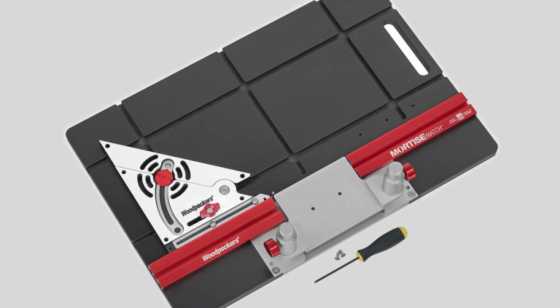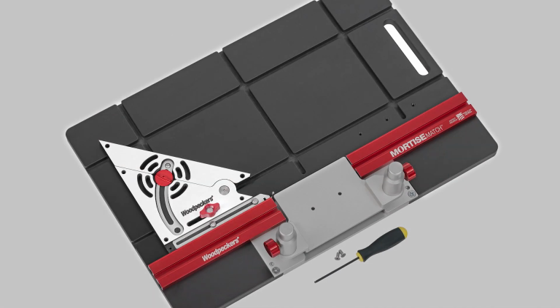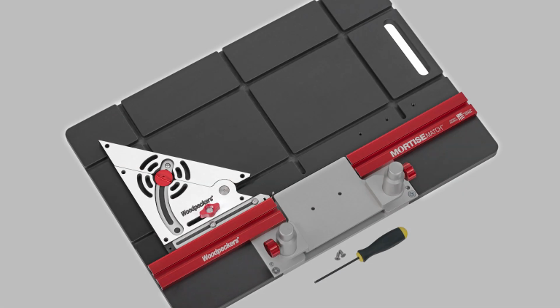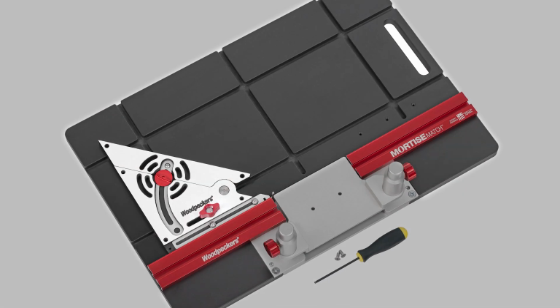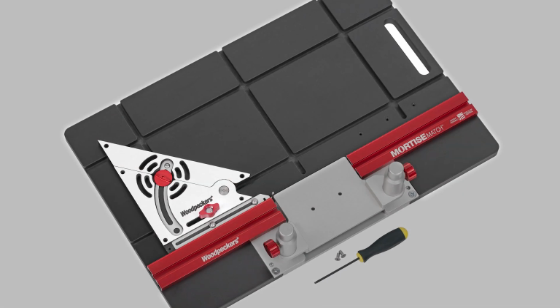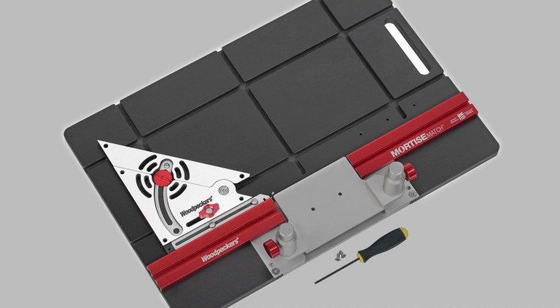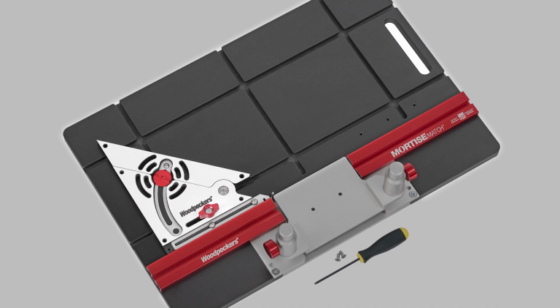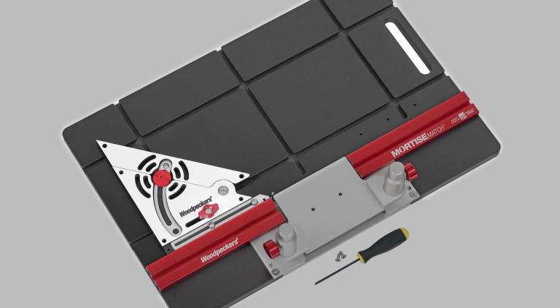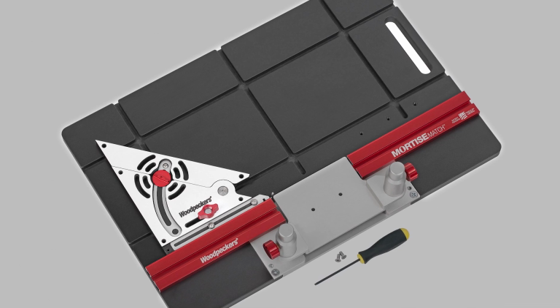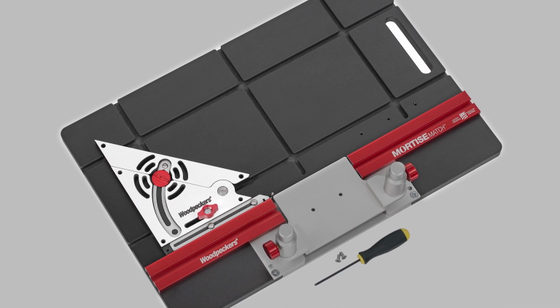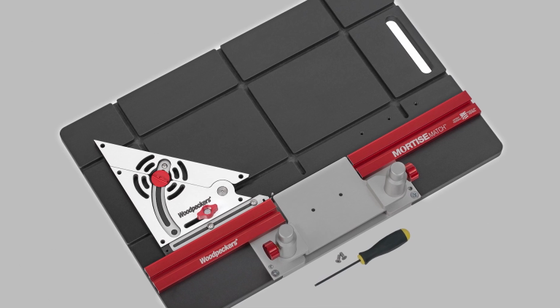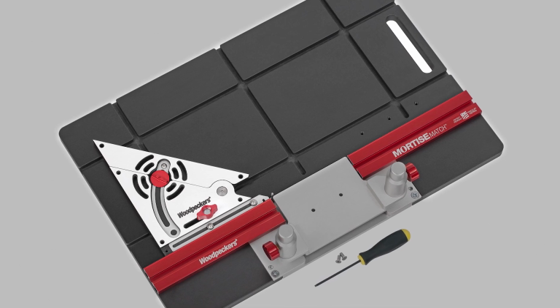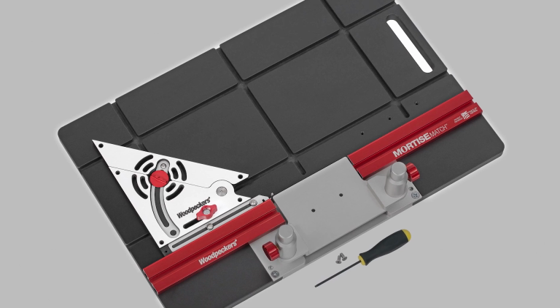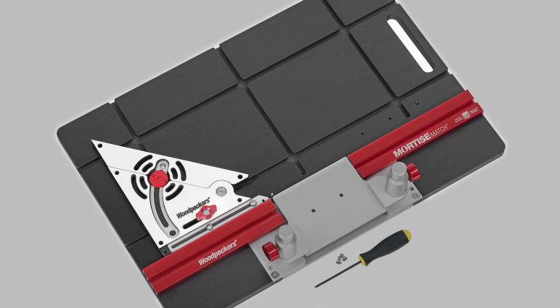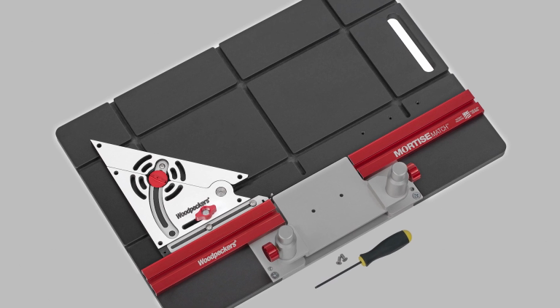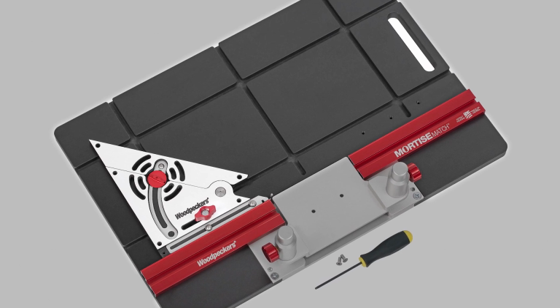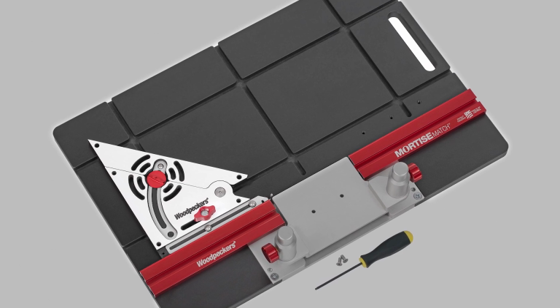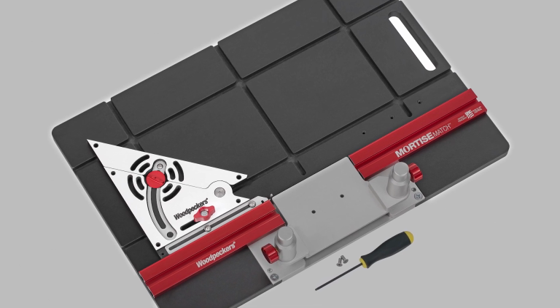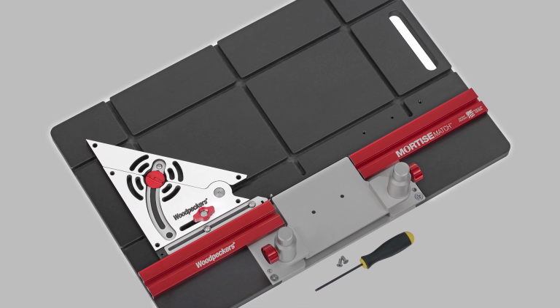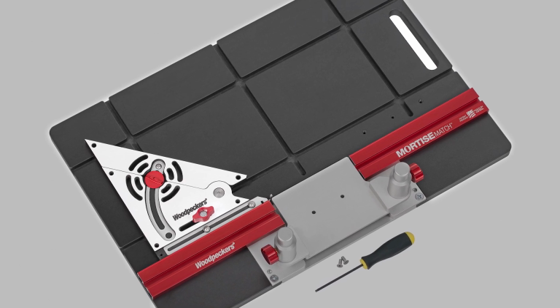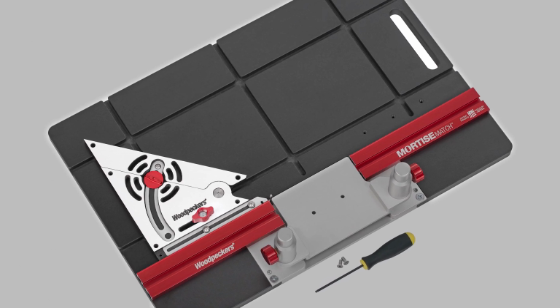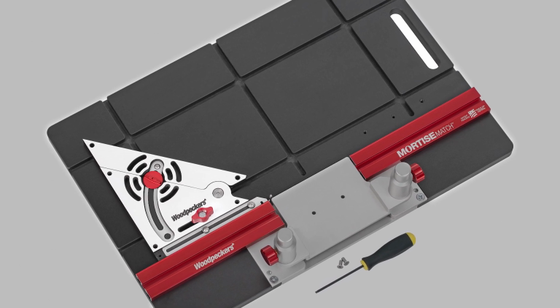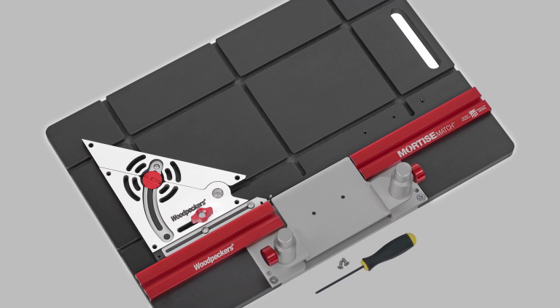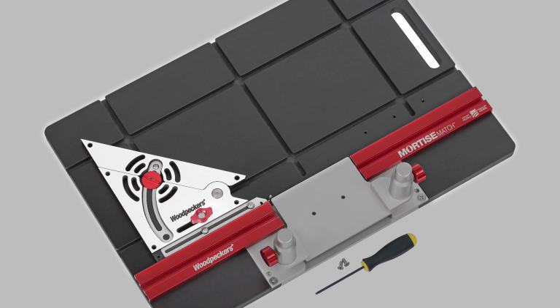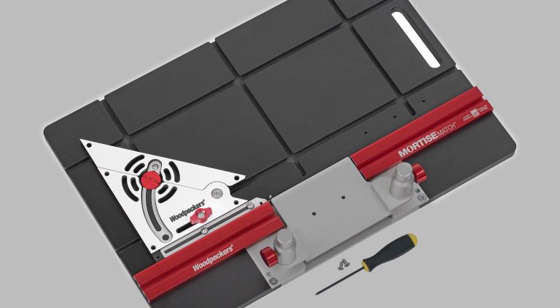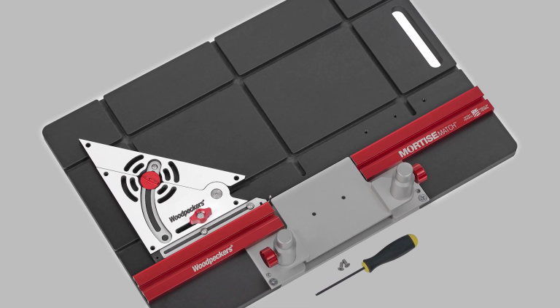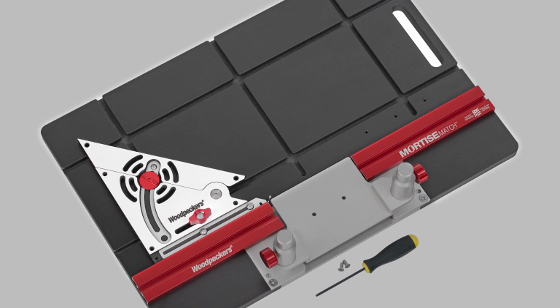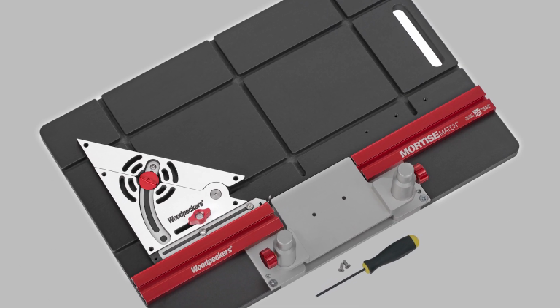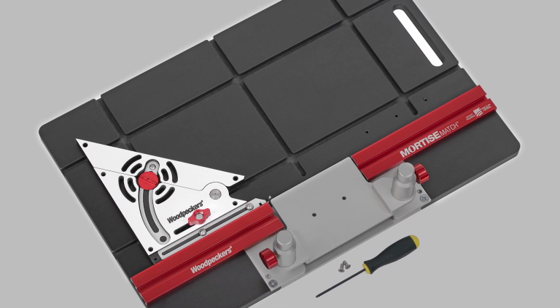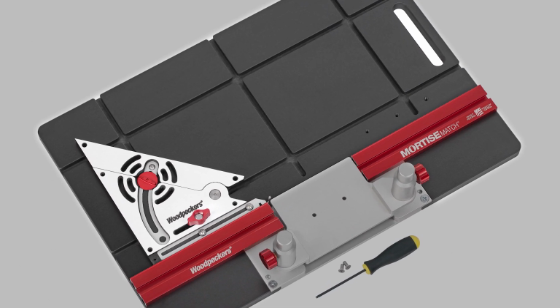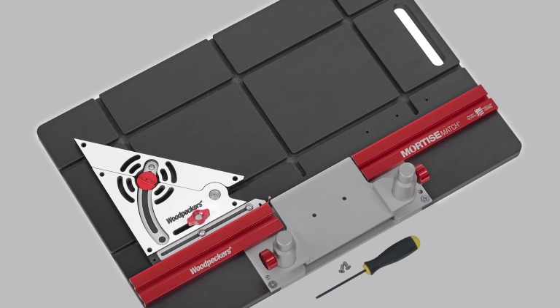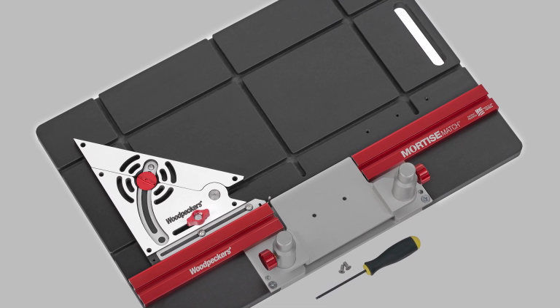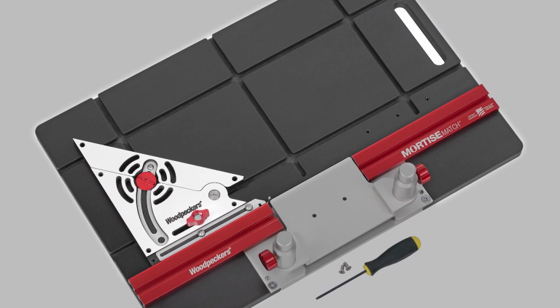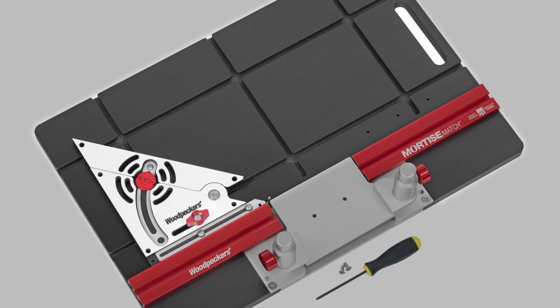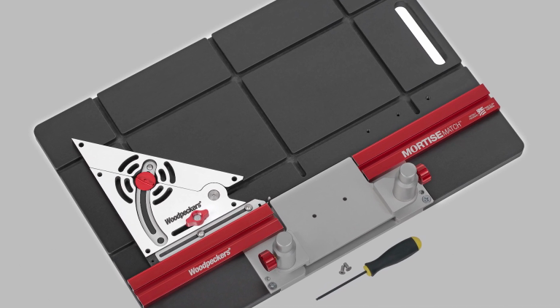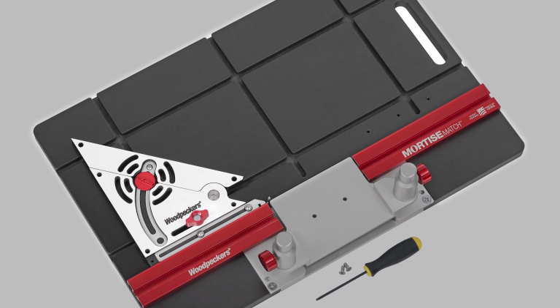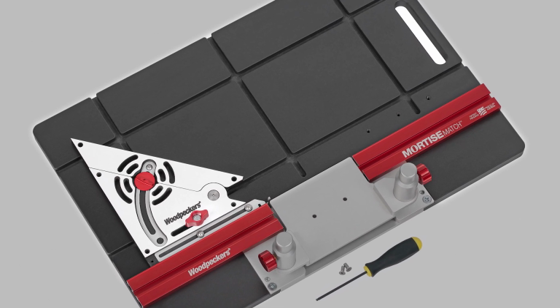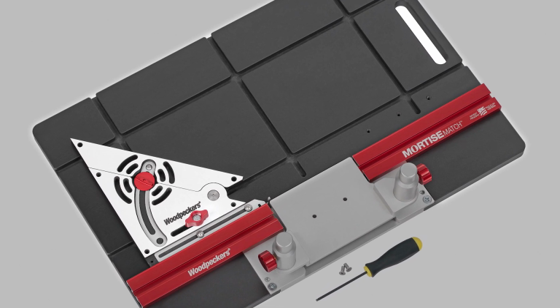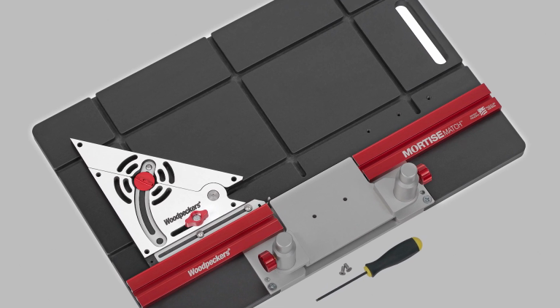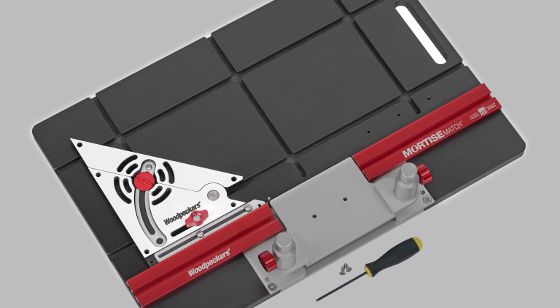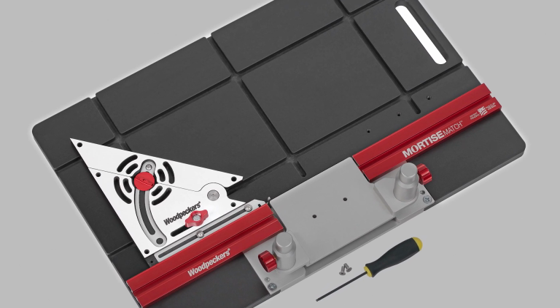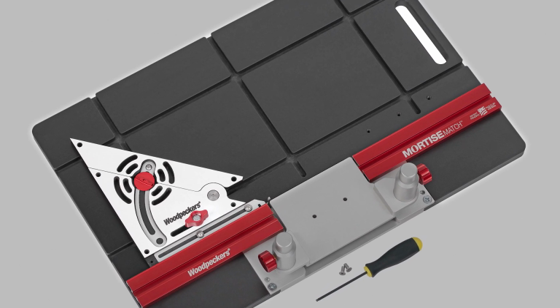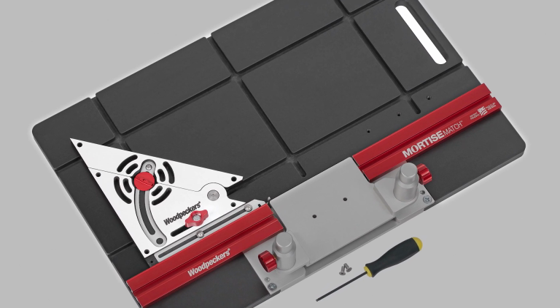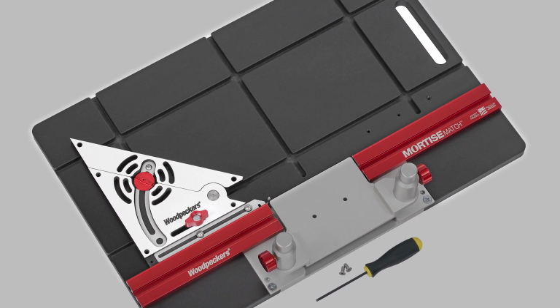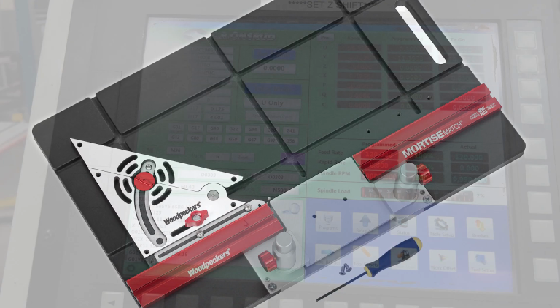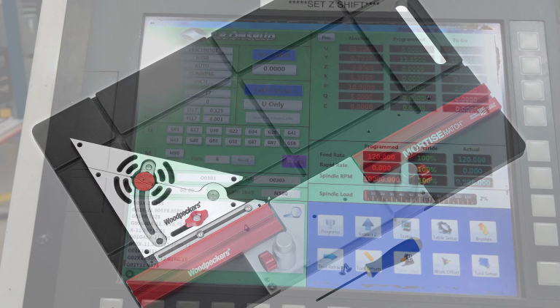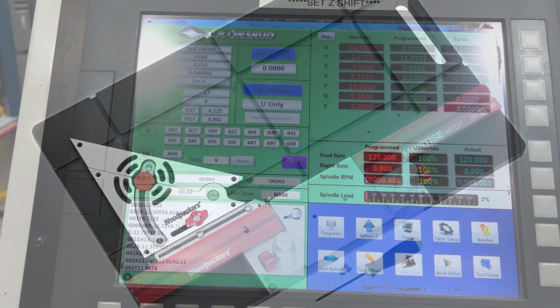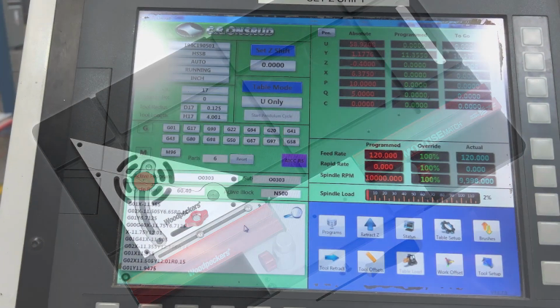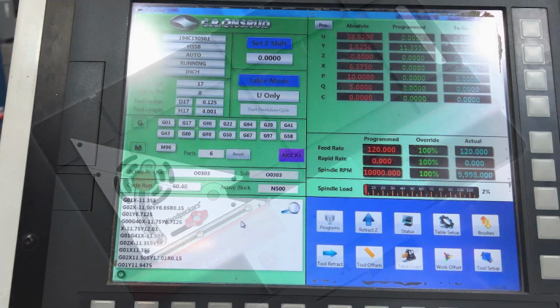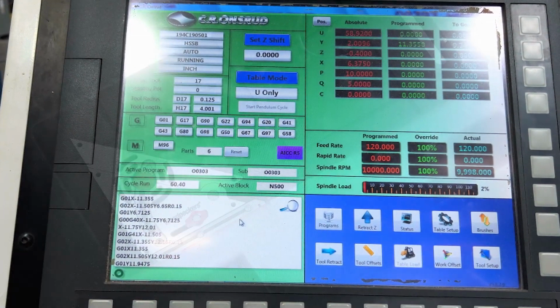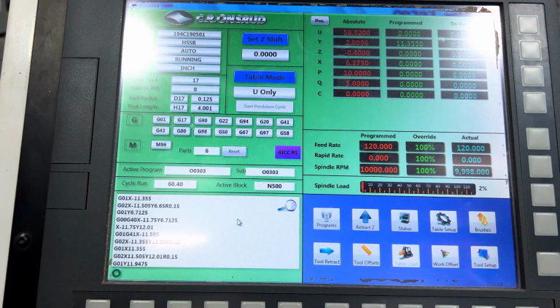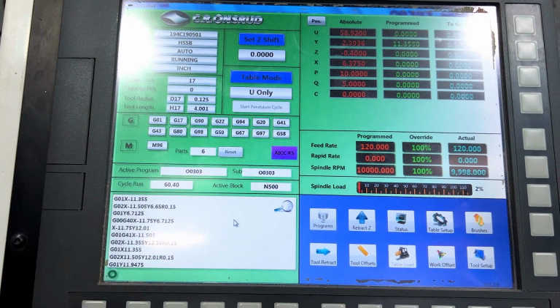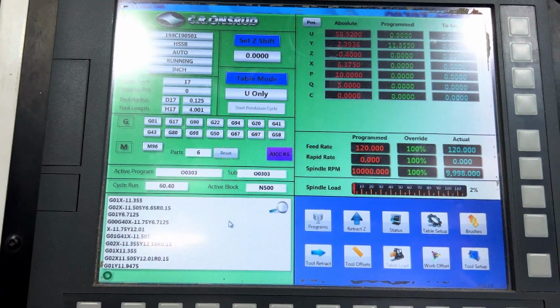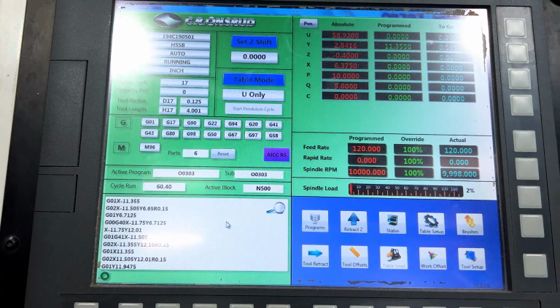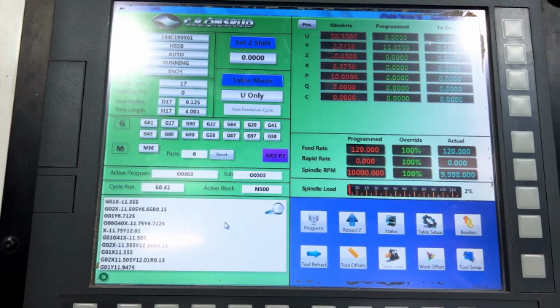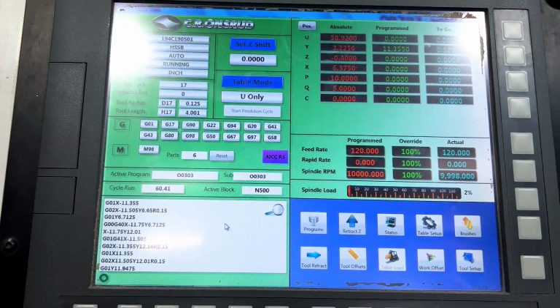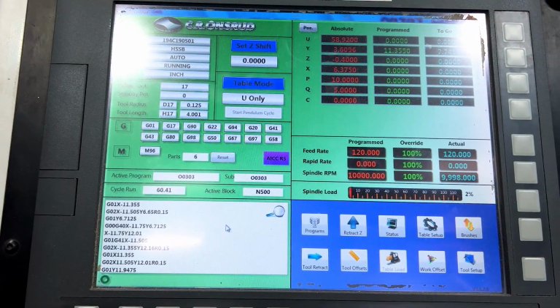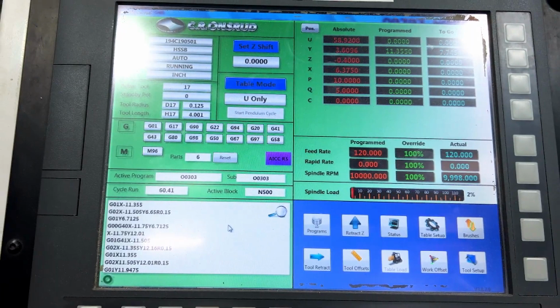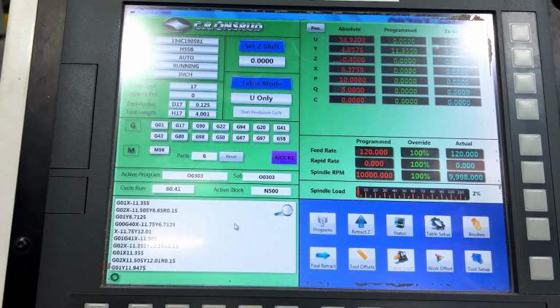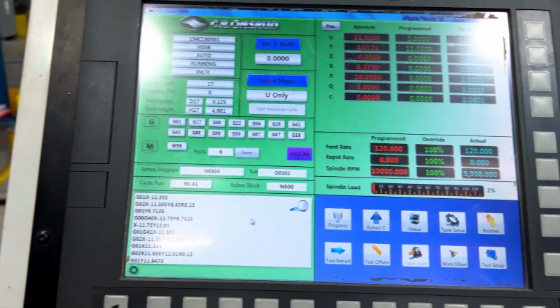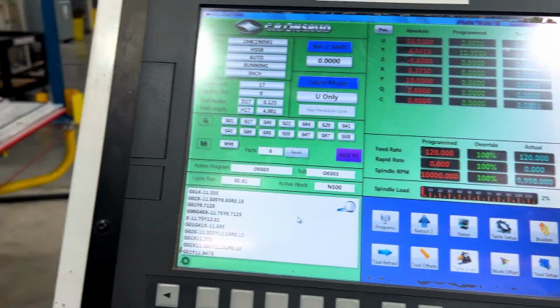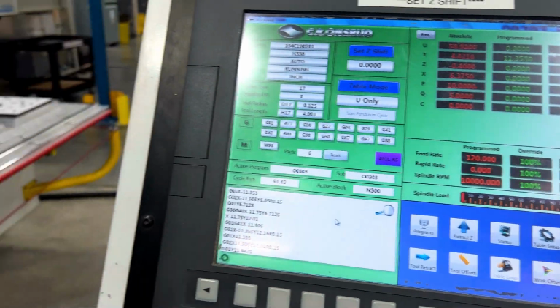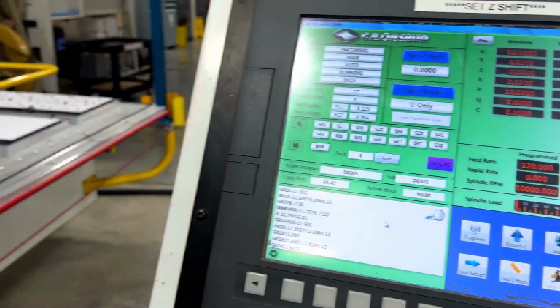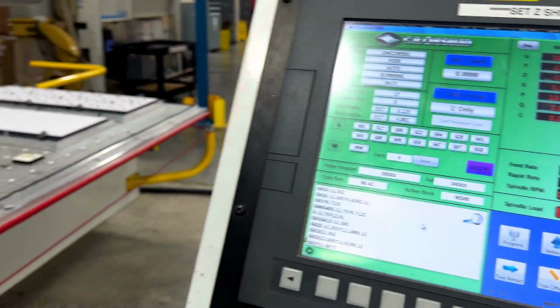The table and adjustable protractor are machined from solid phenolic on a CNC gantry mill.